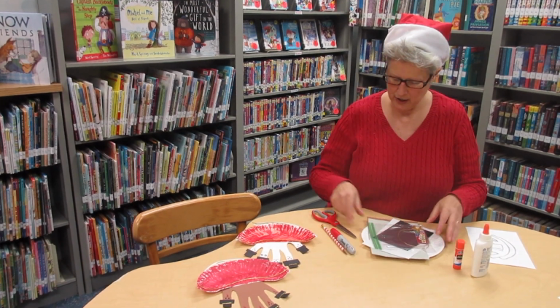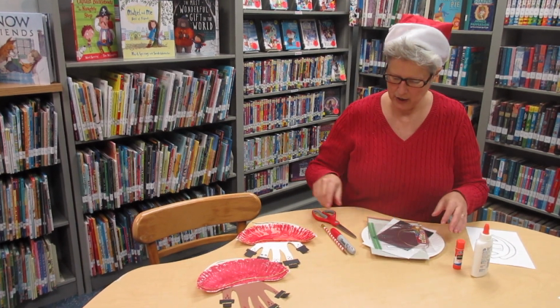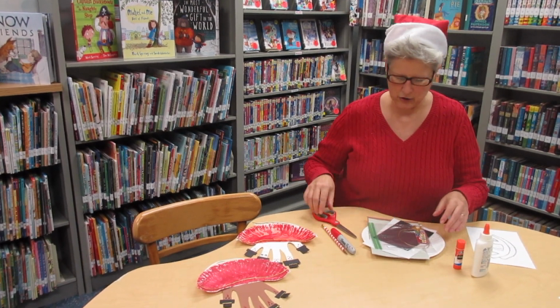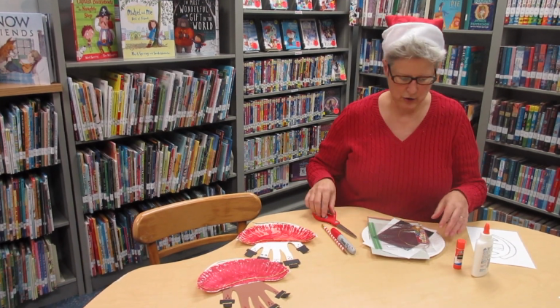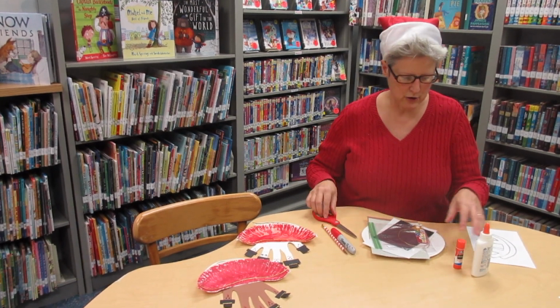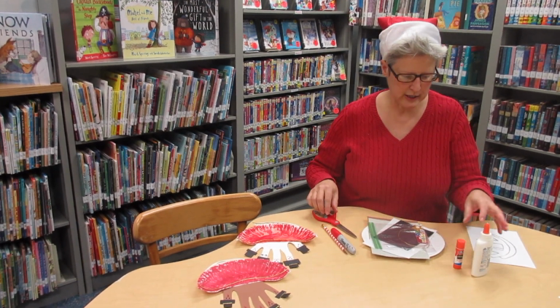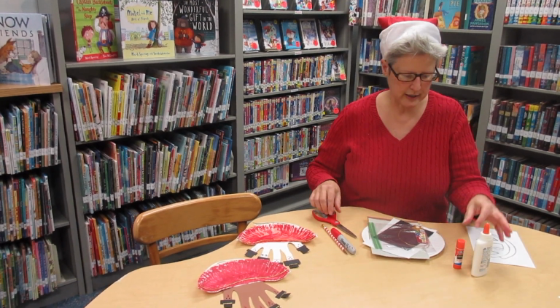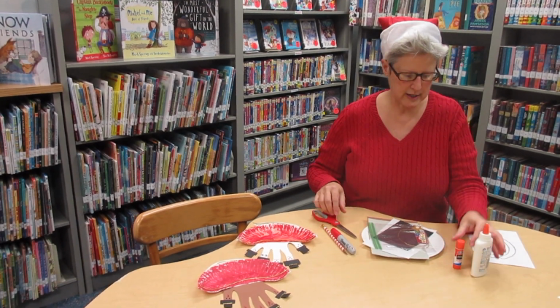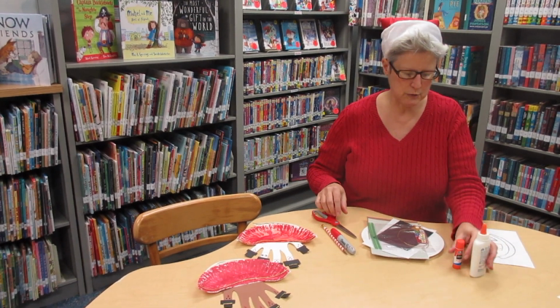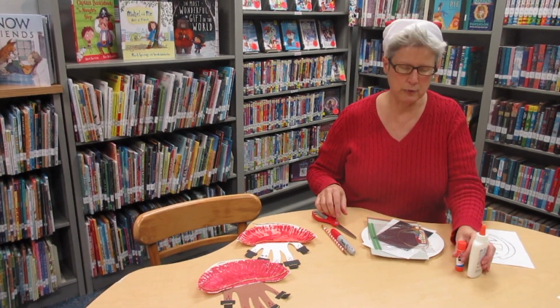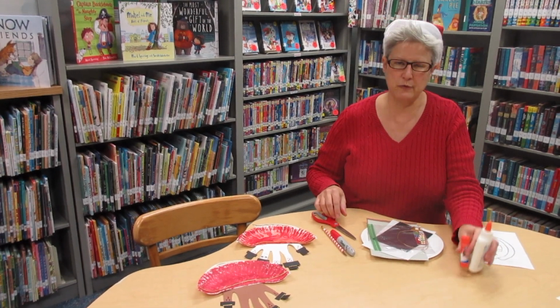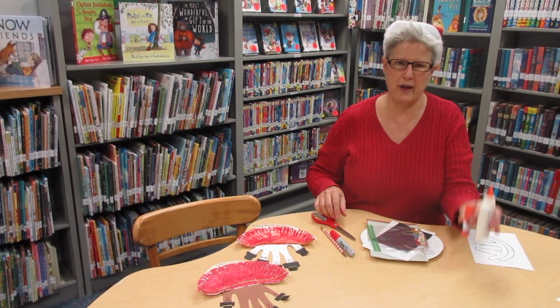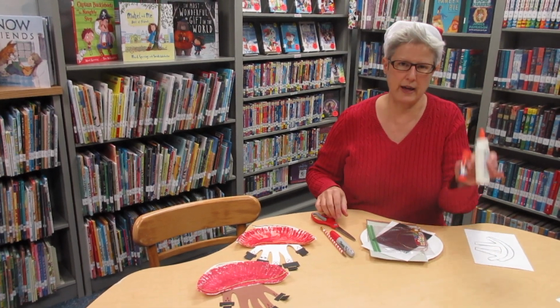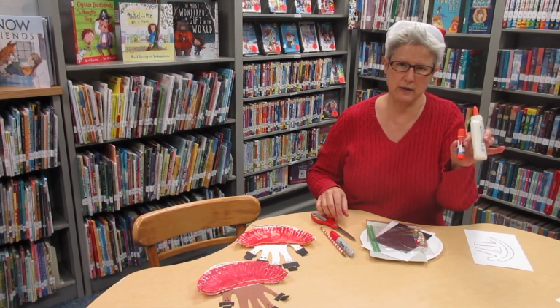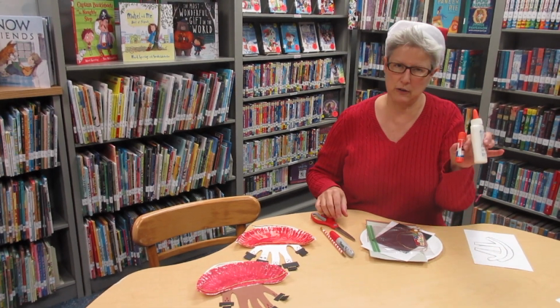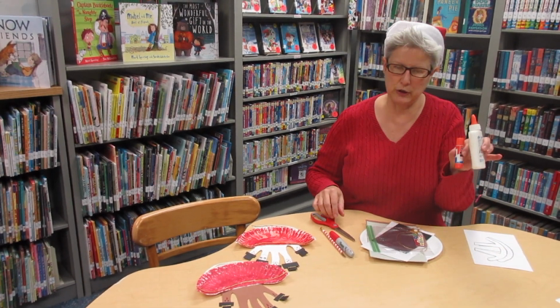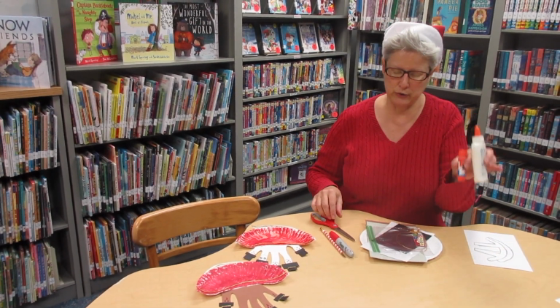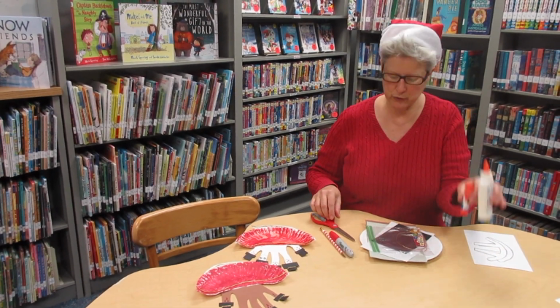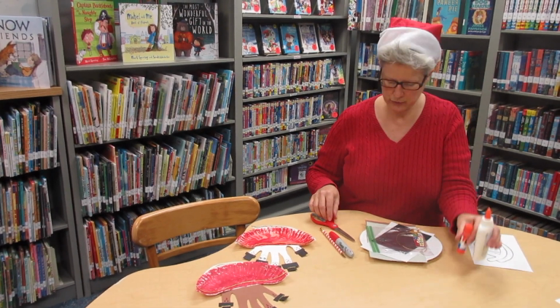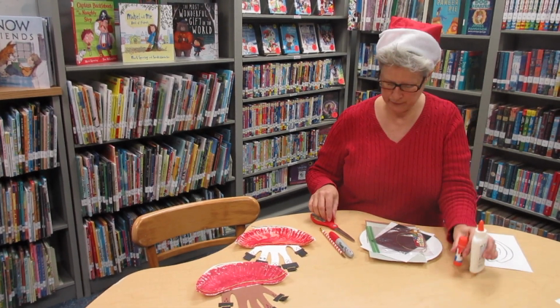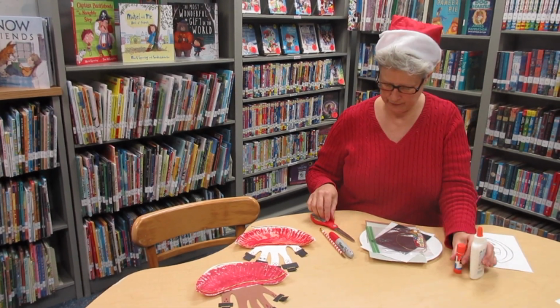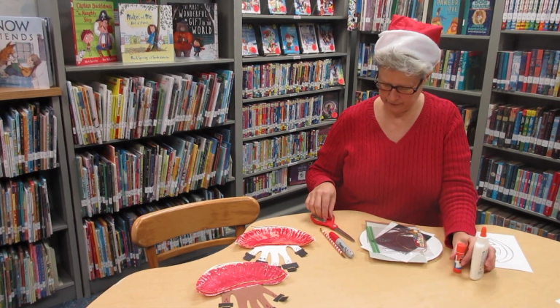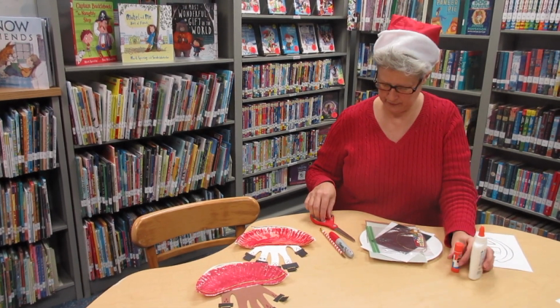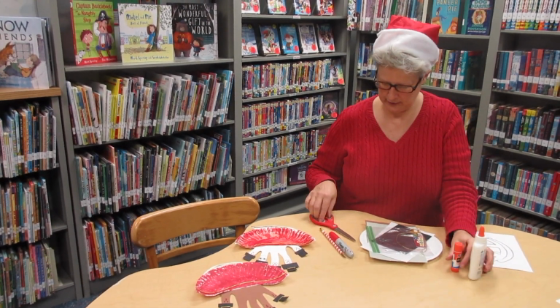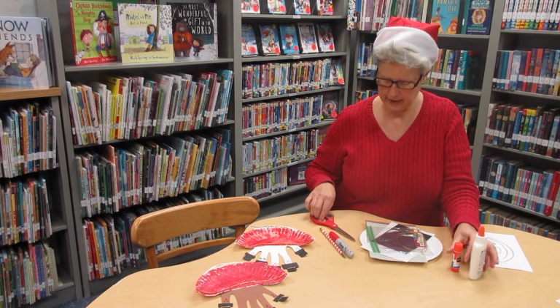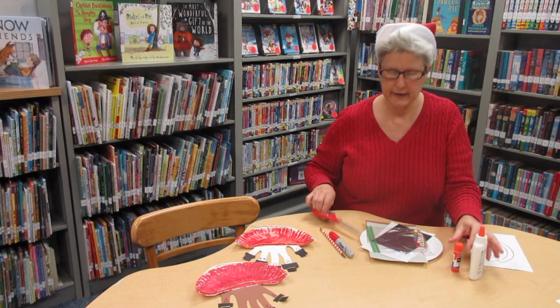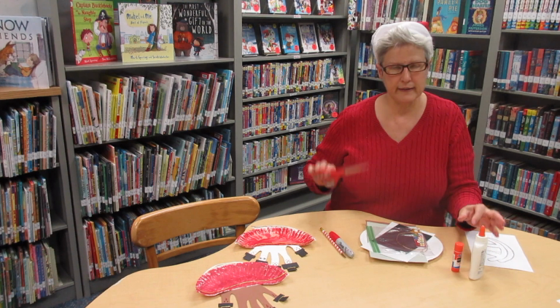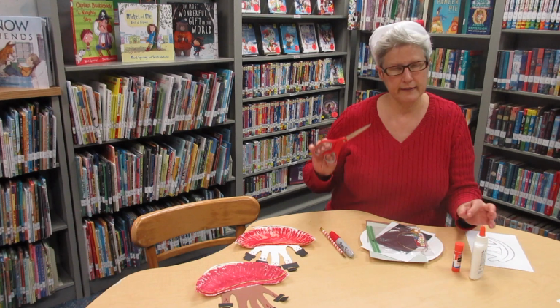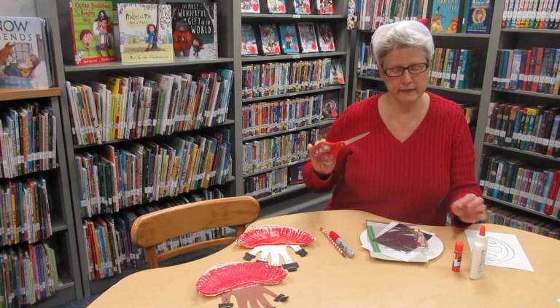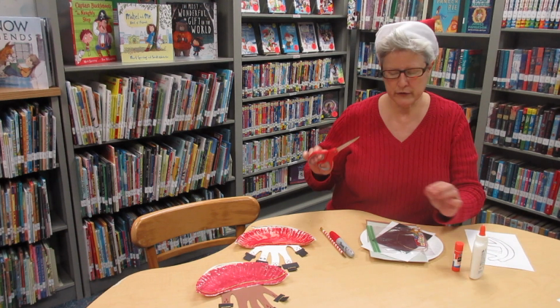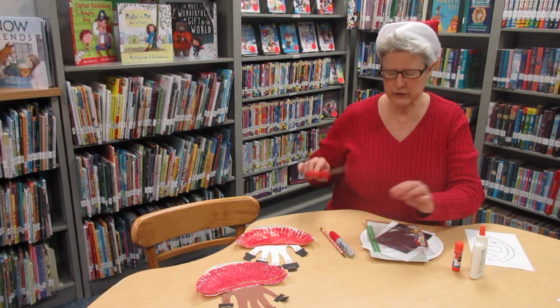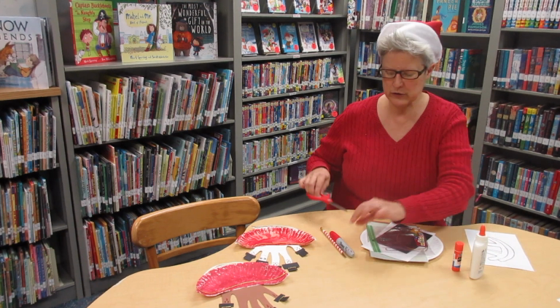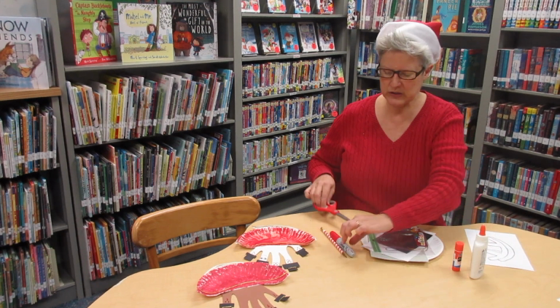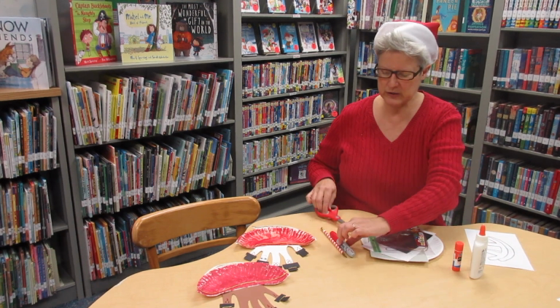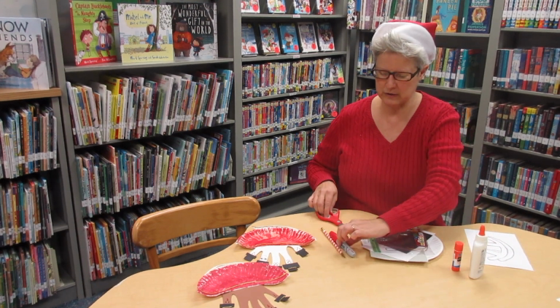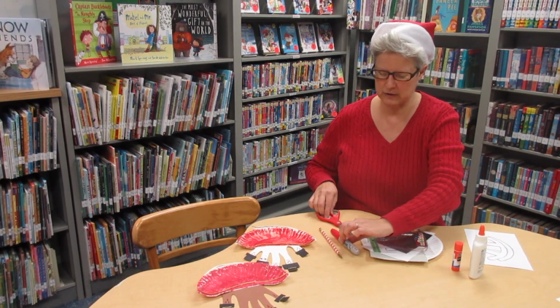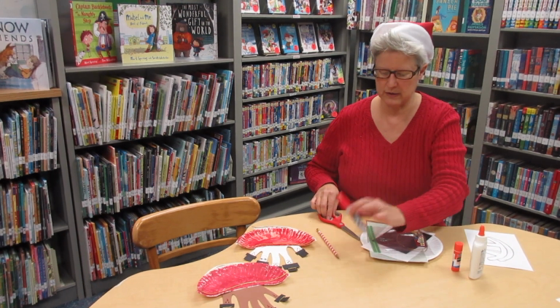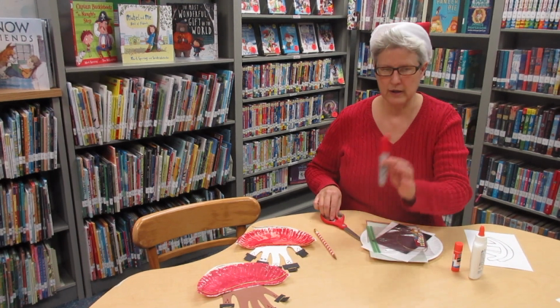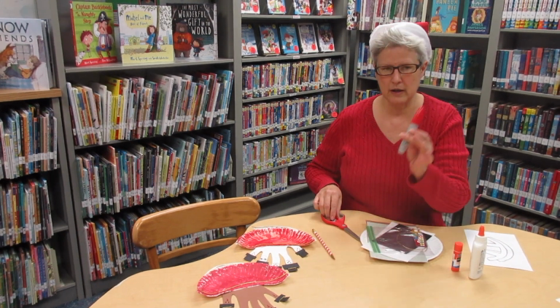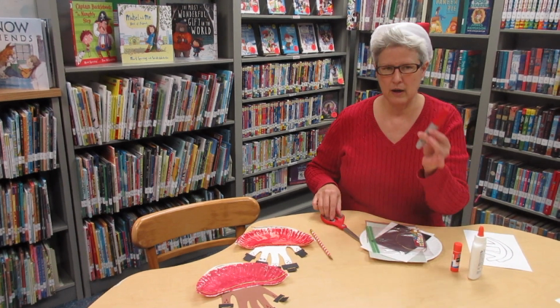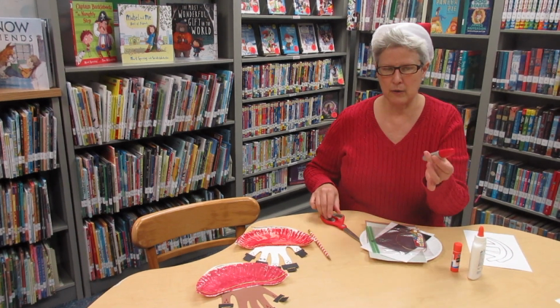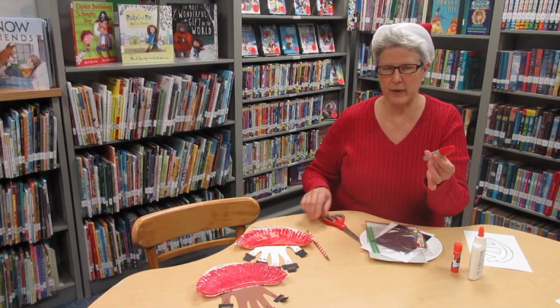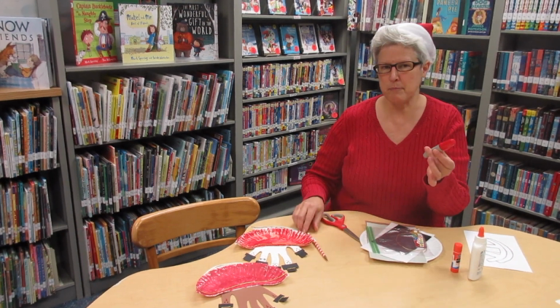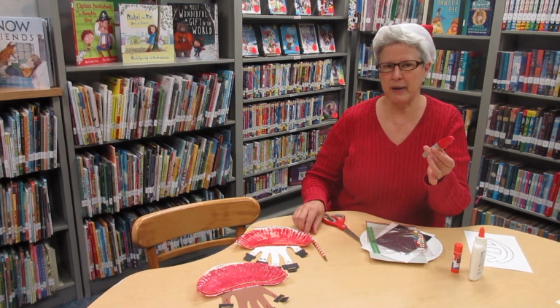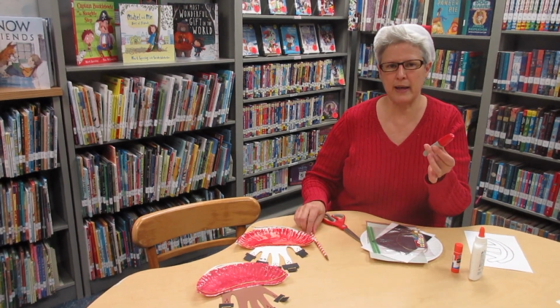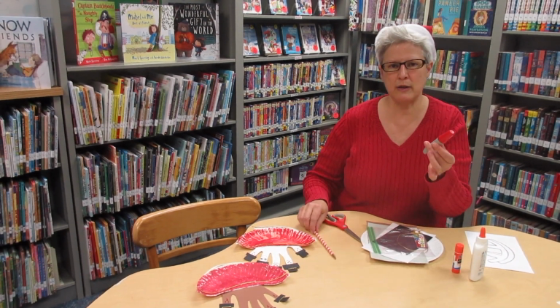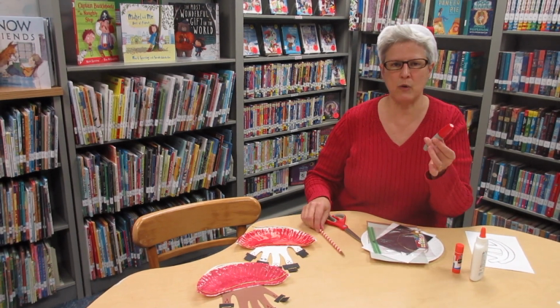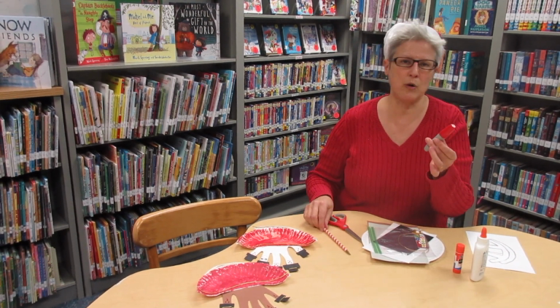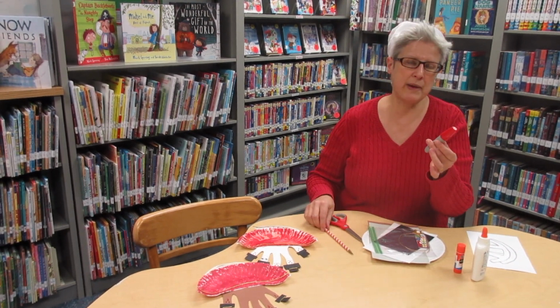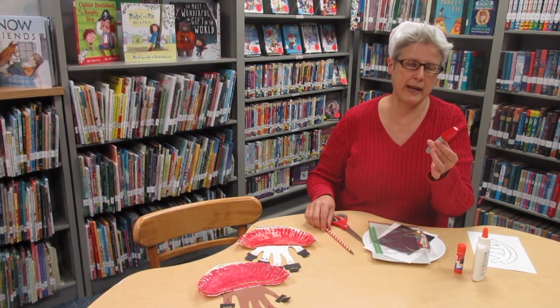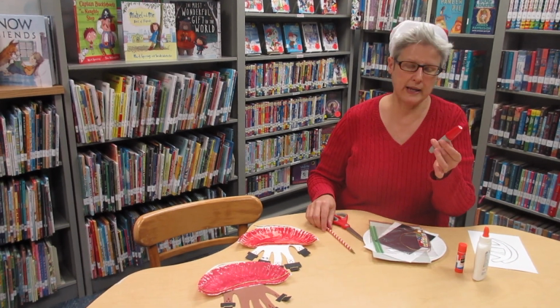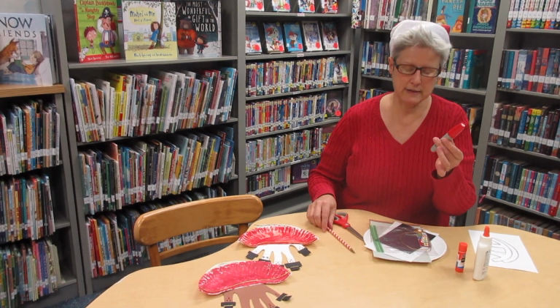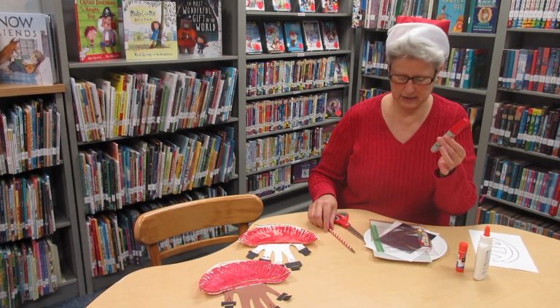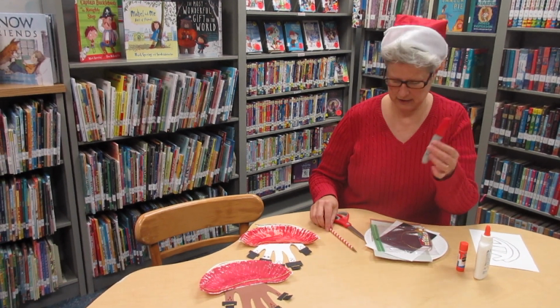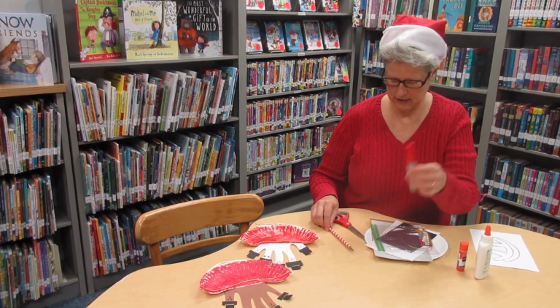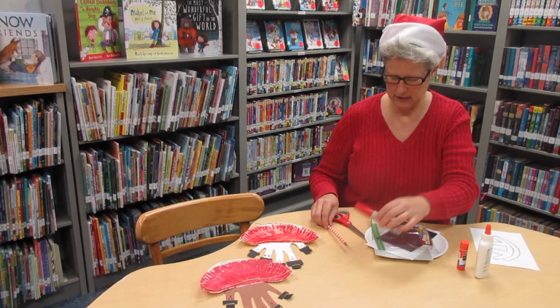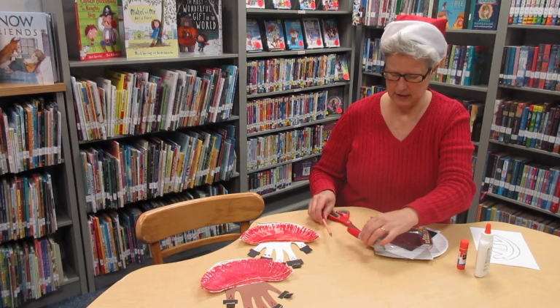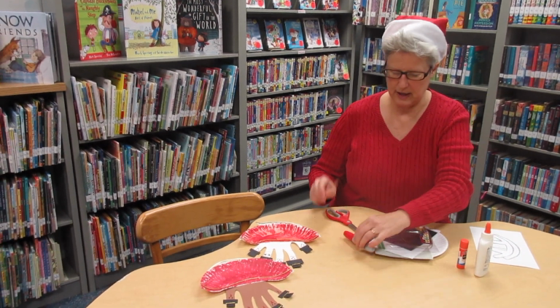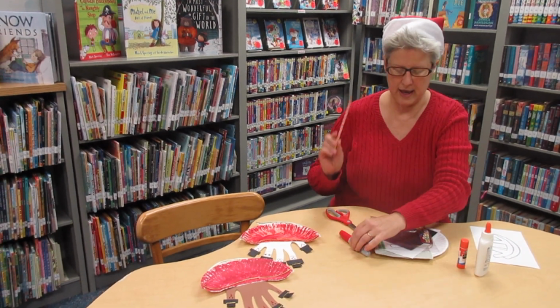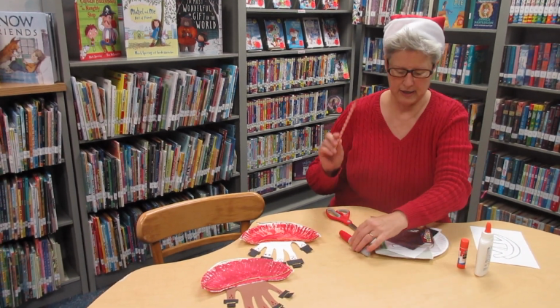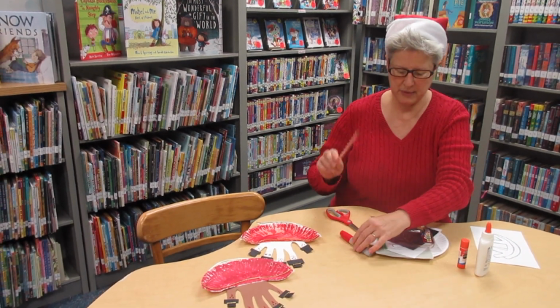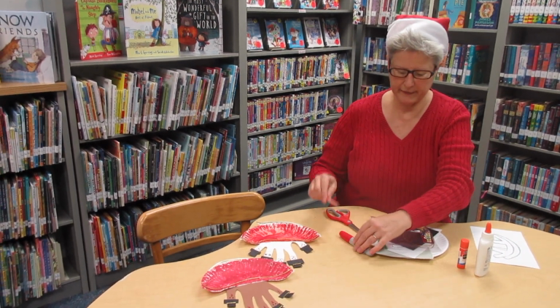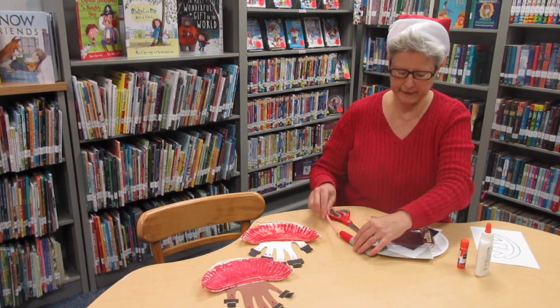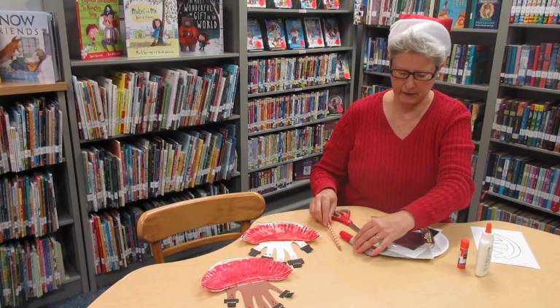You're going to need to provide glue, scissors, a red pen or paint, and a pencil.